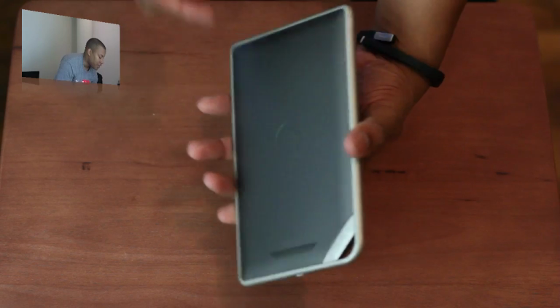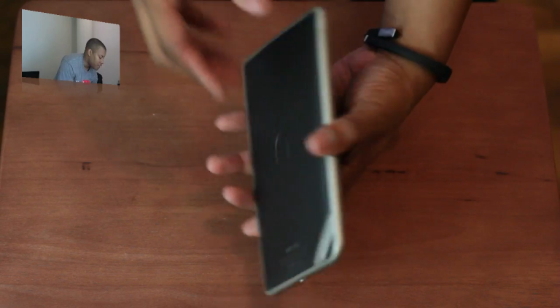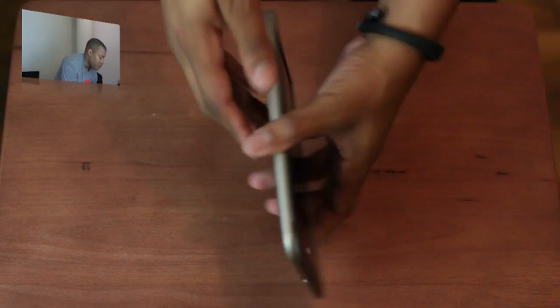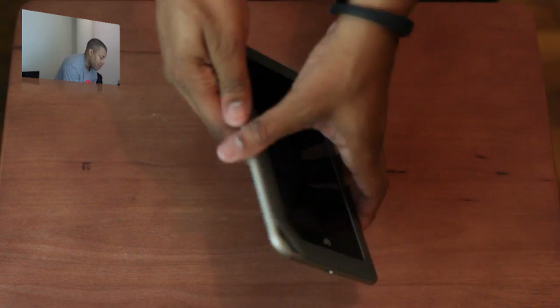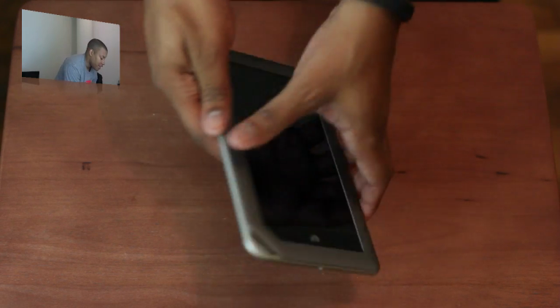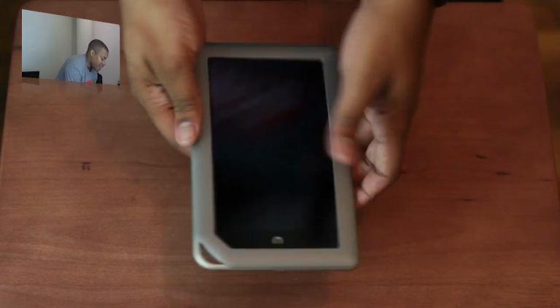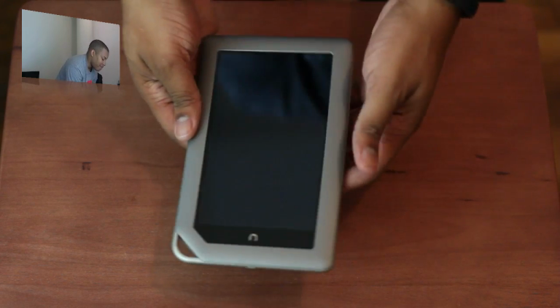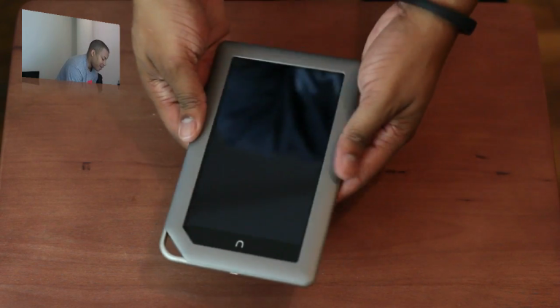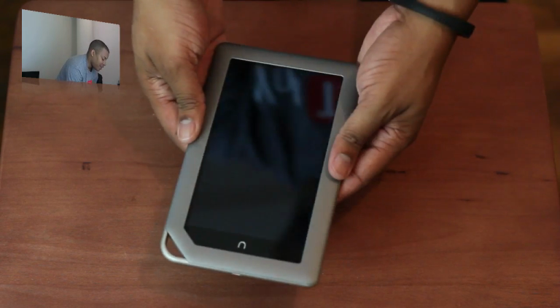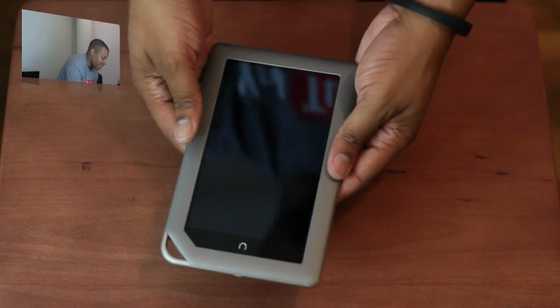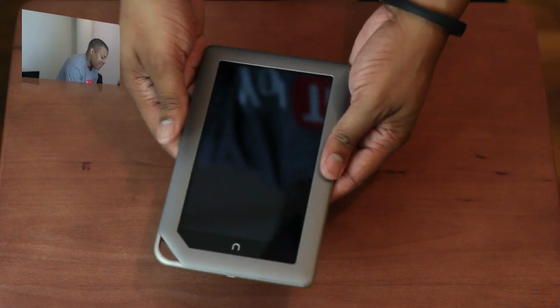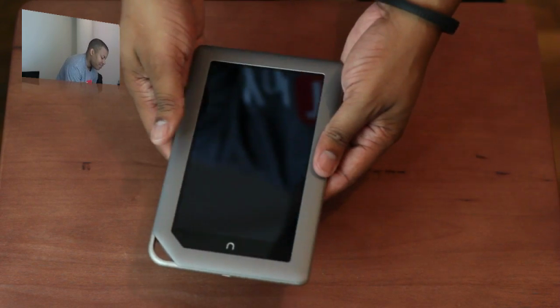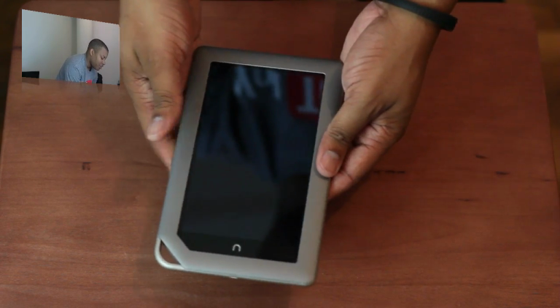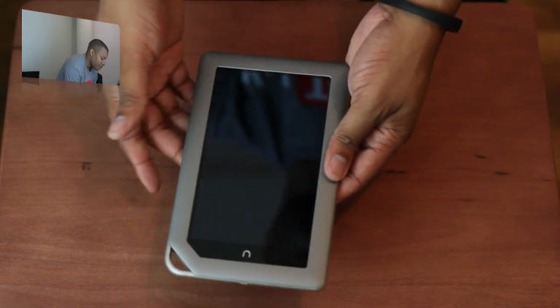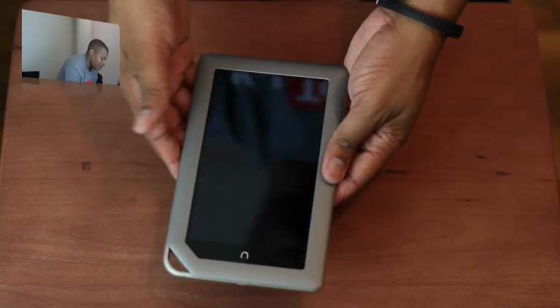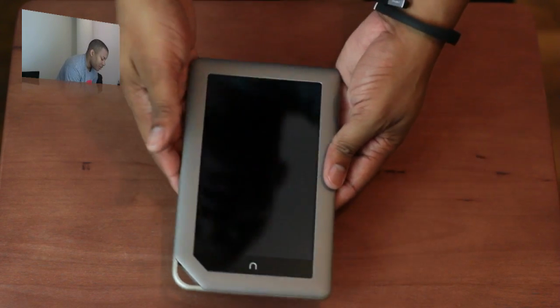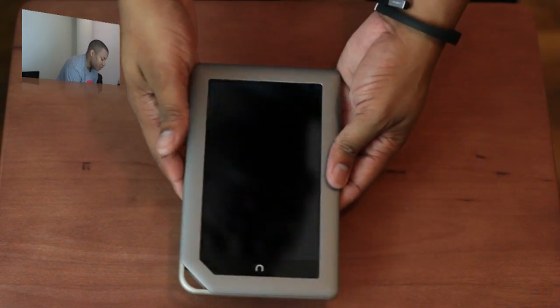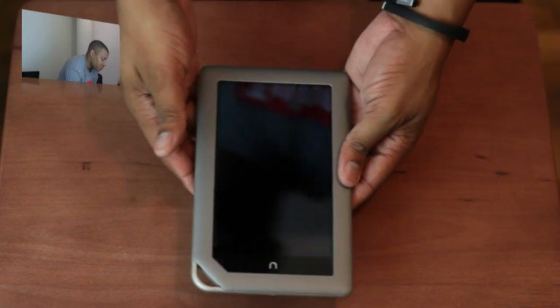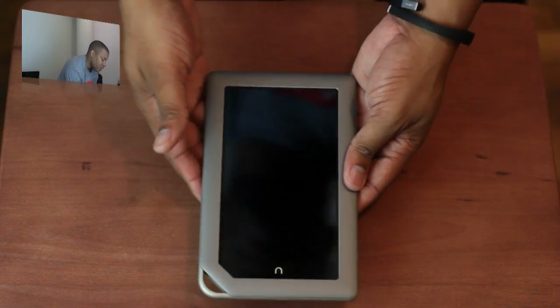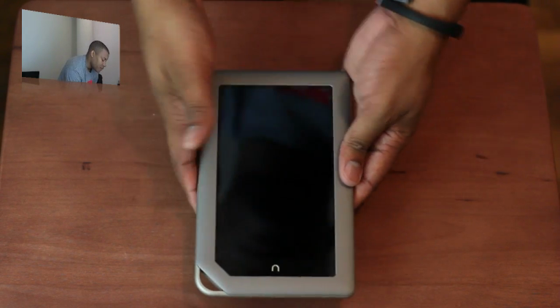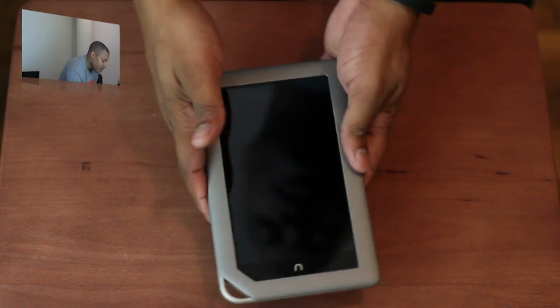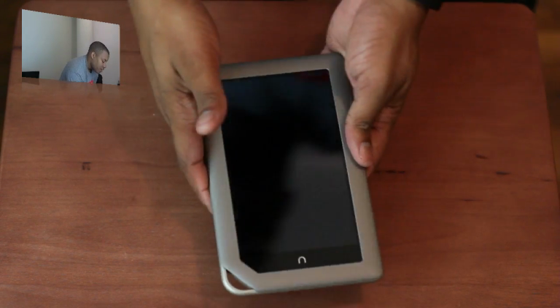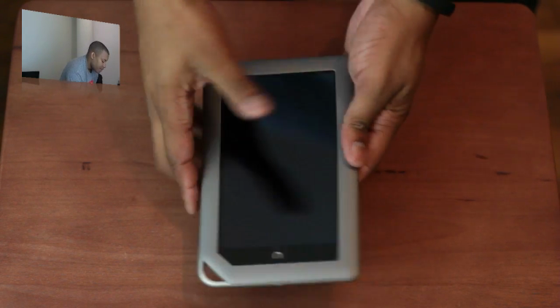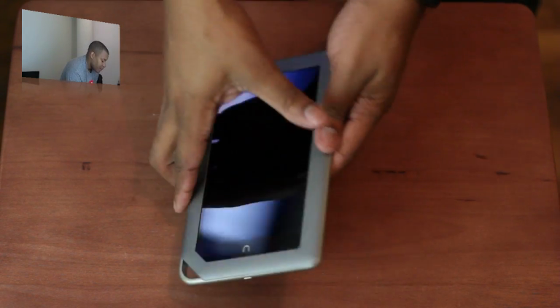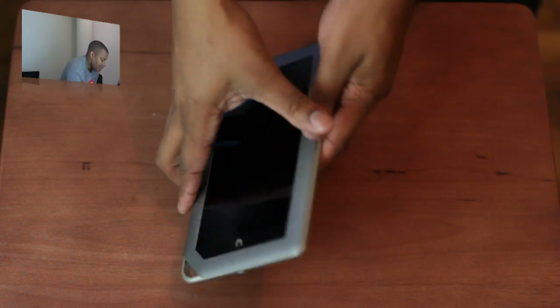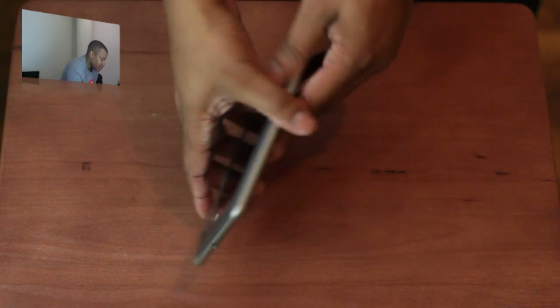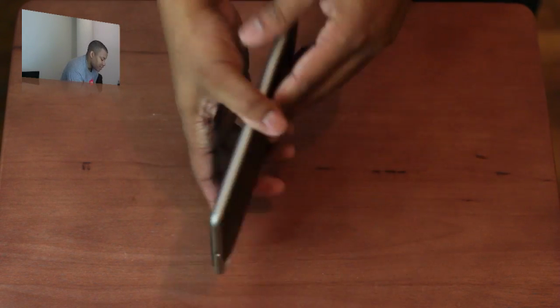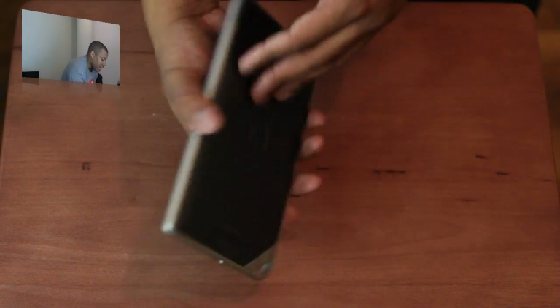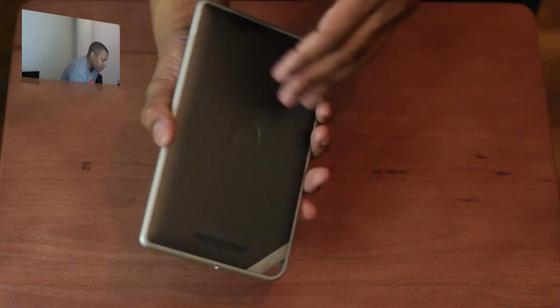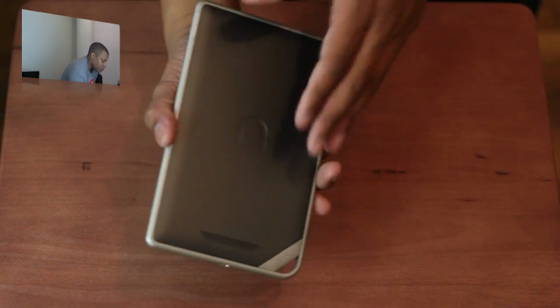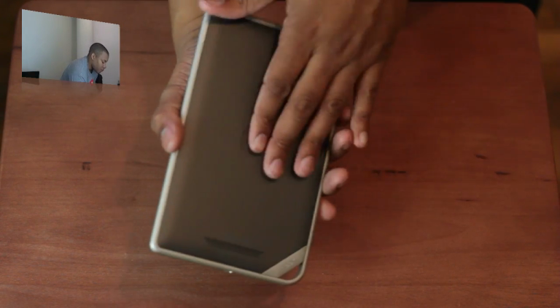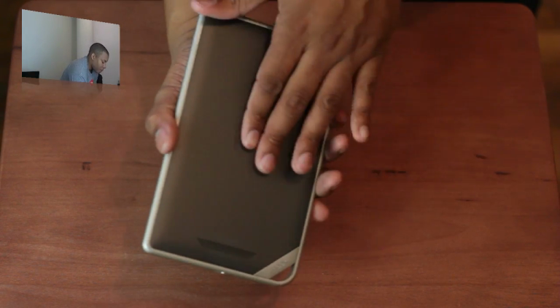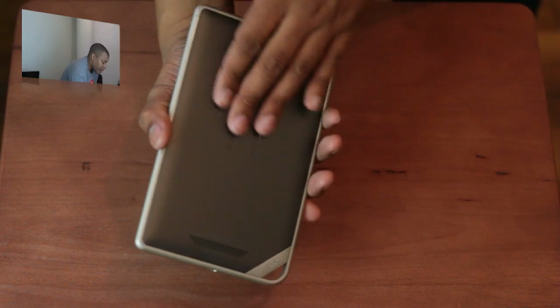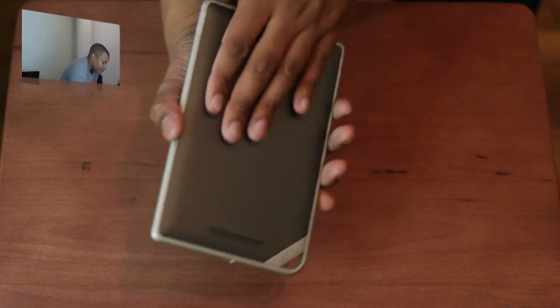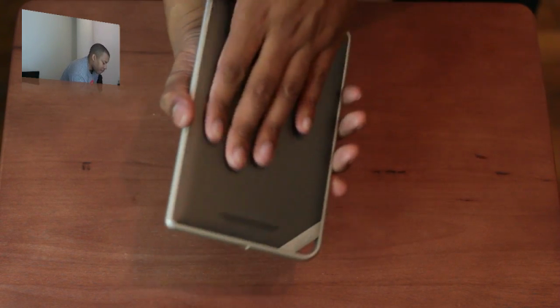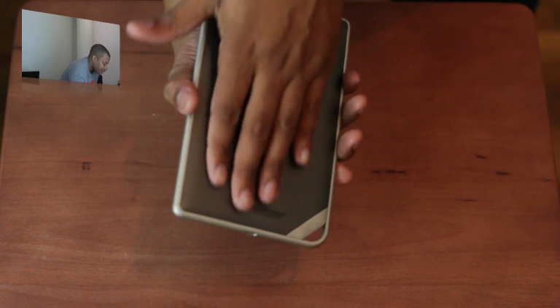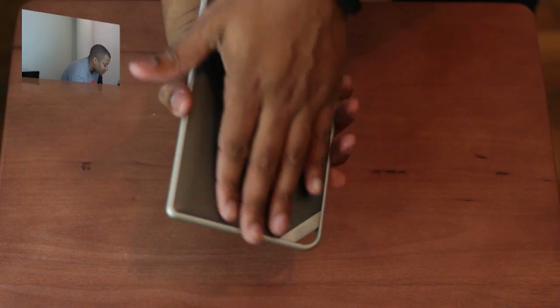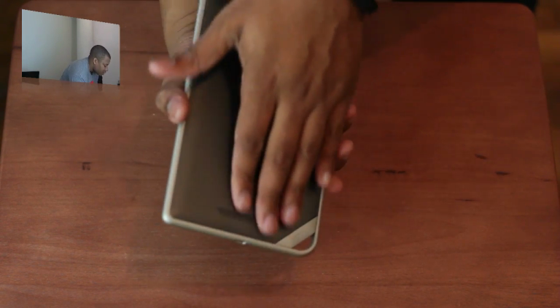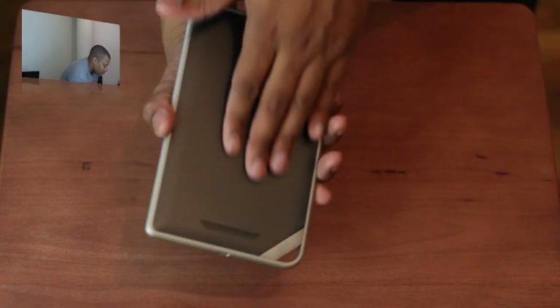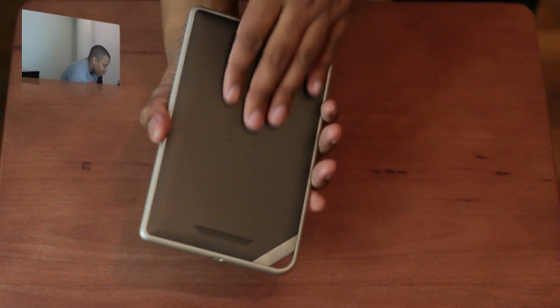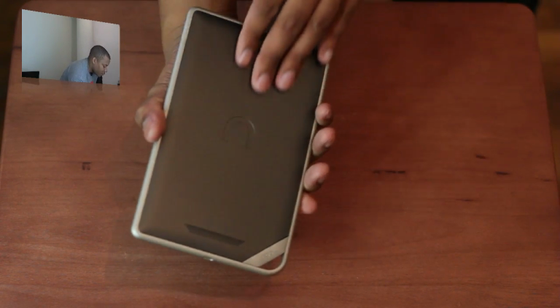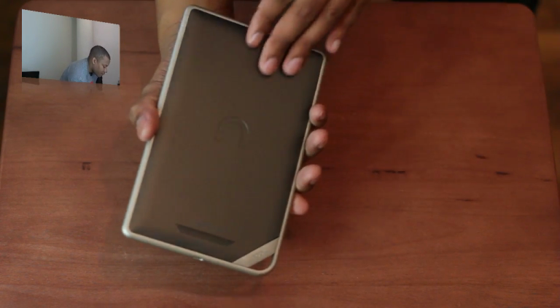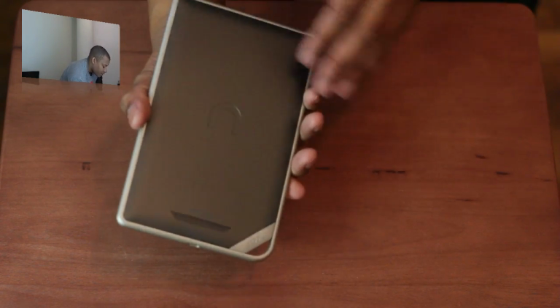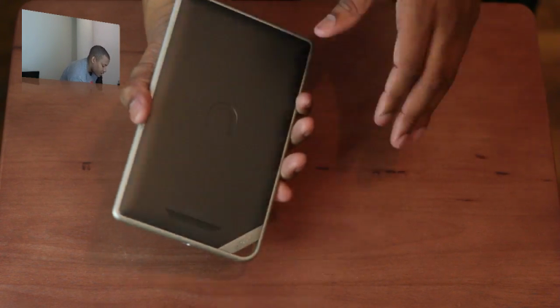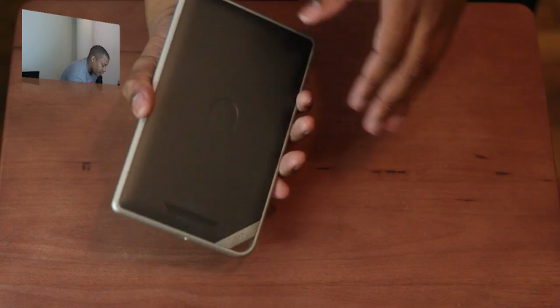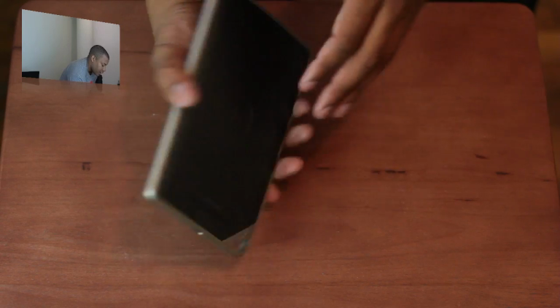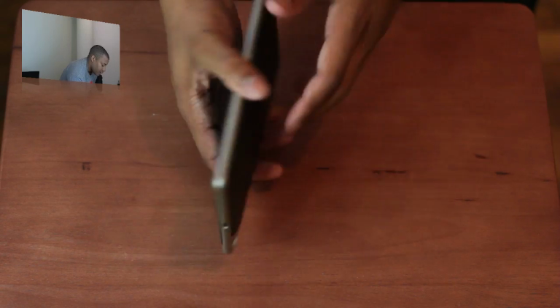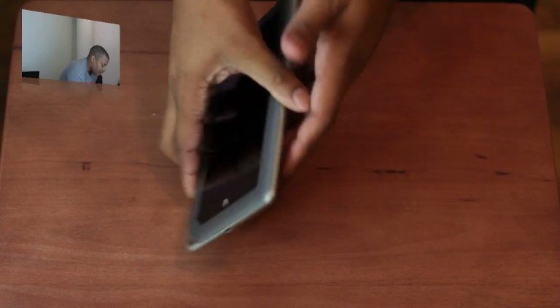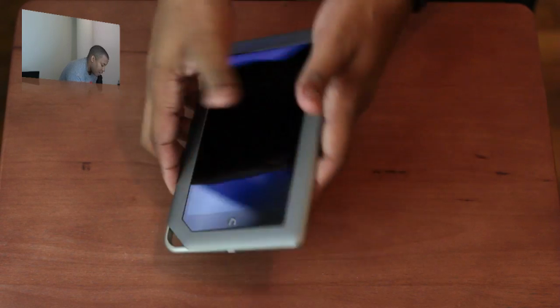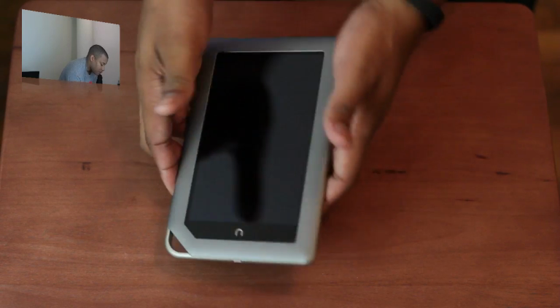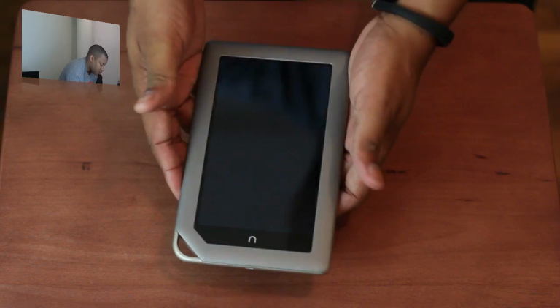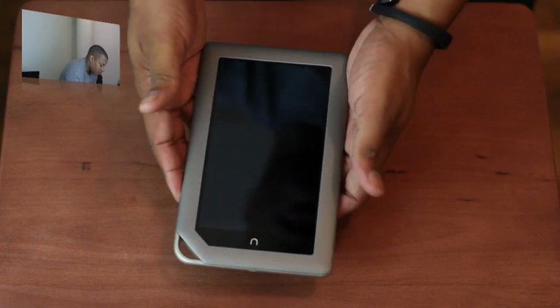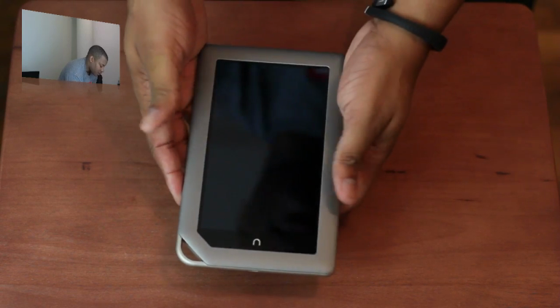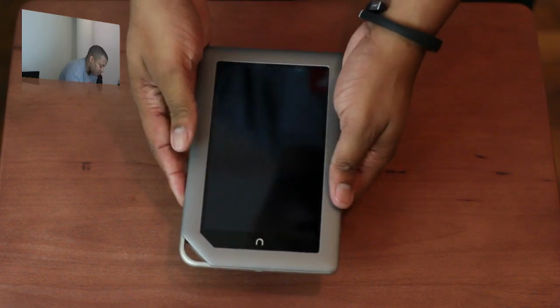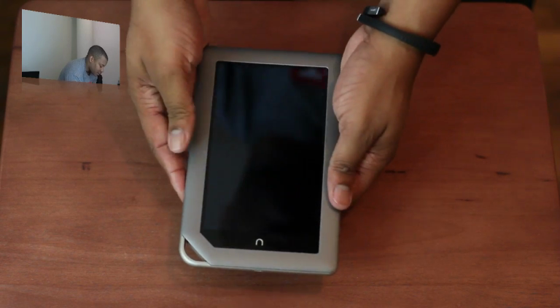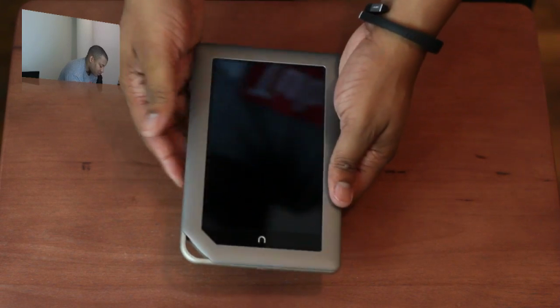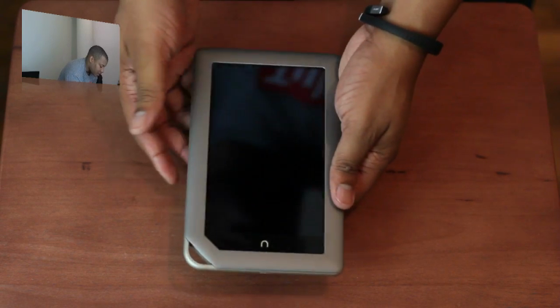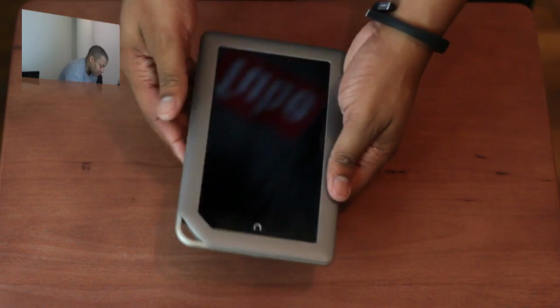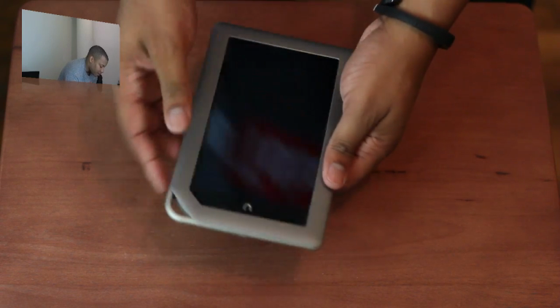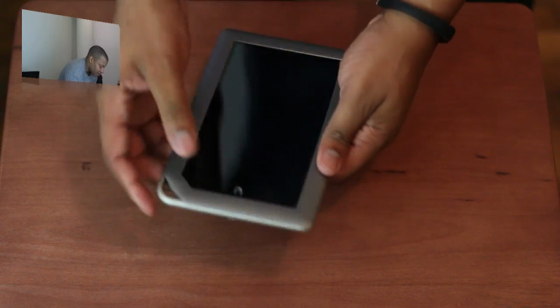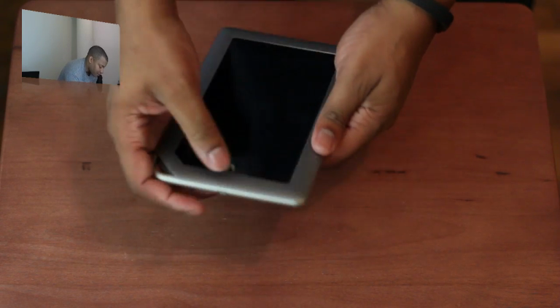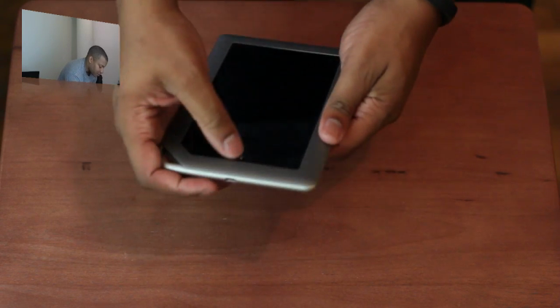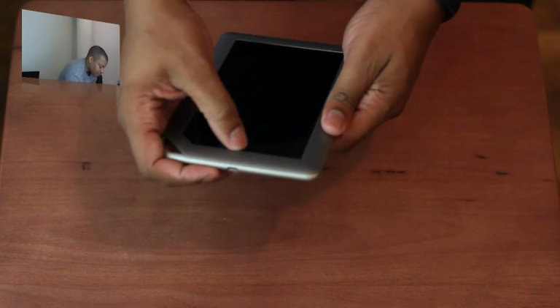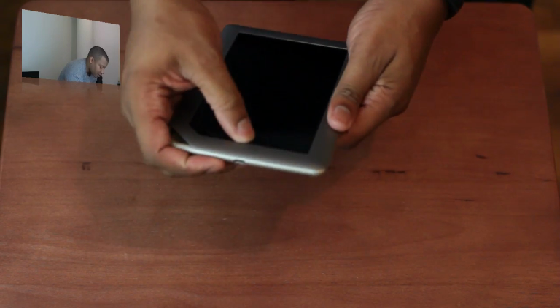The Nook Color e-reader came out a little bit earlier this year. But this is a tablet — it's more powerful and has a little bit more options with it. That's the big difference.